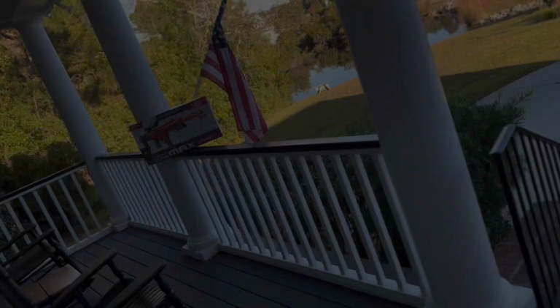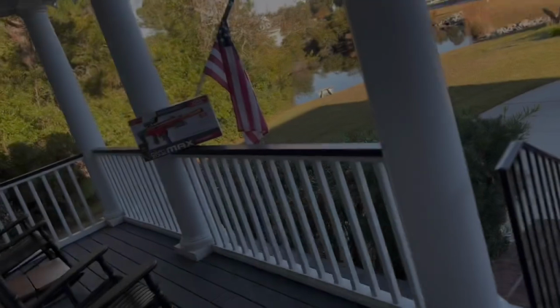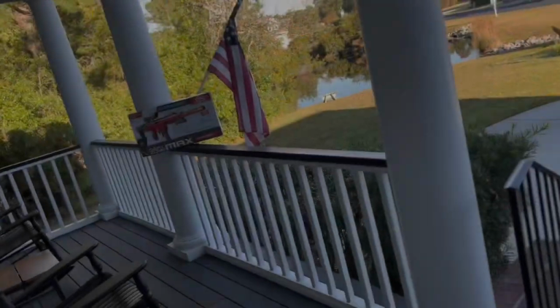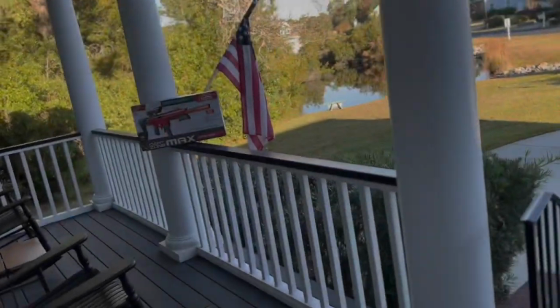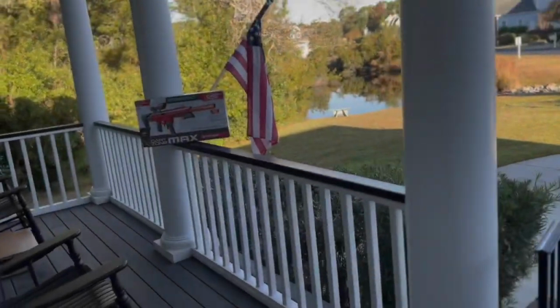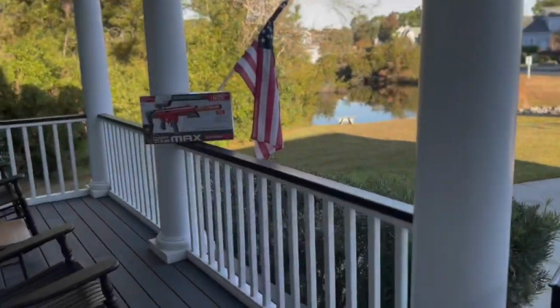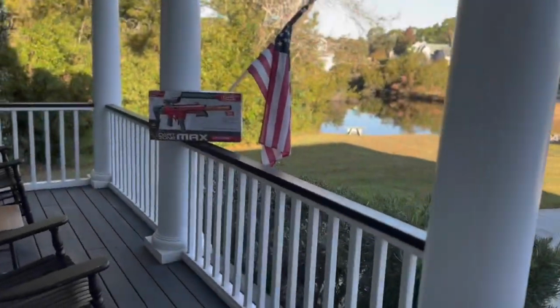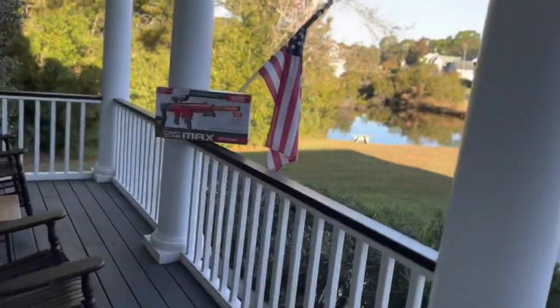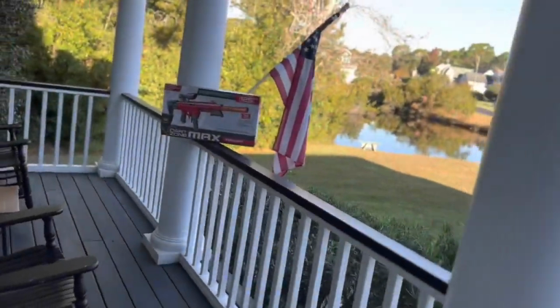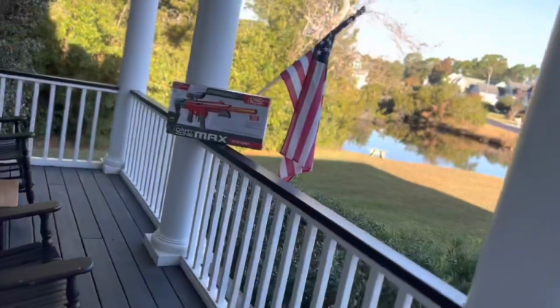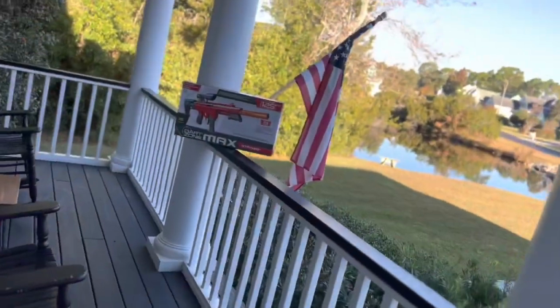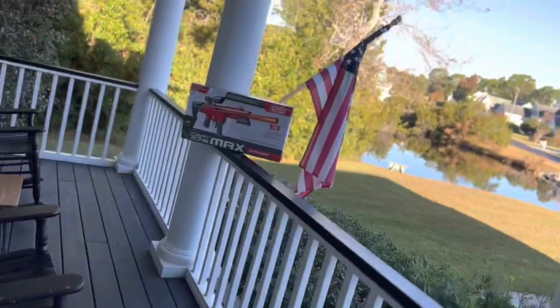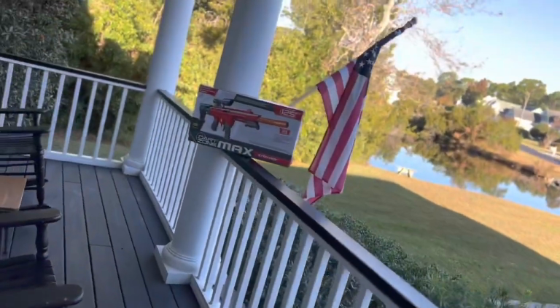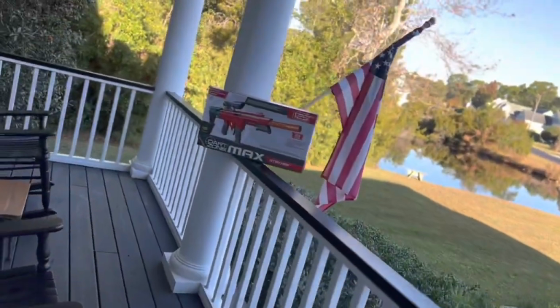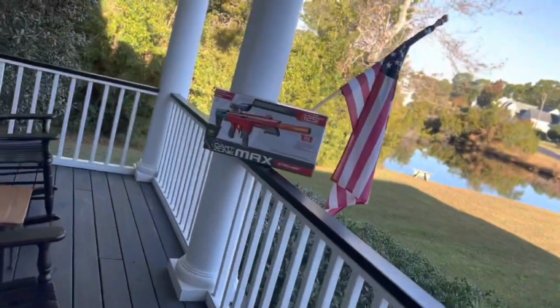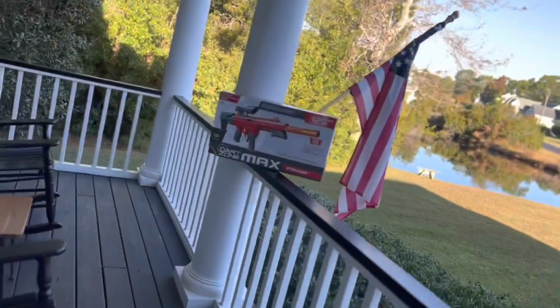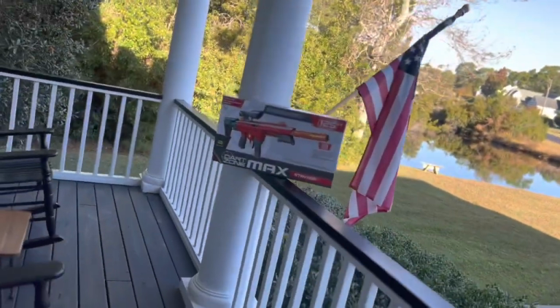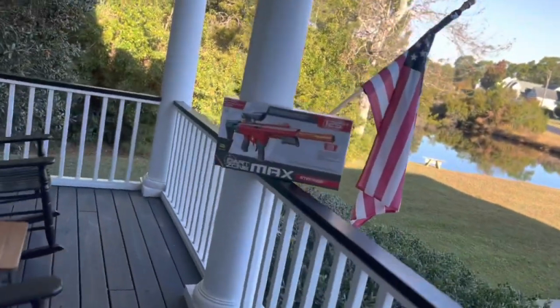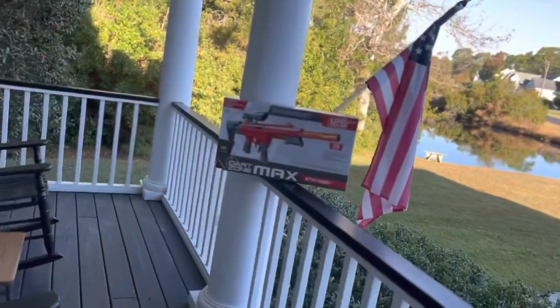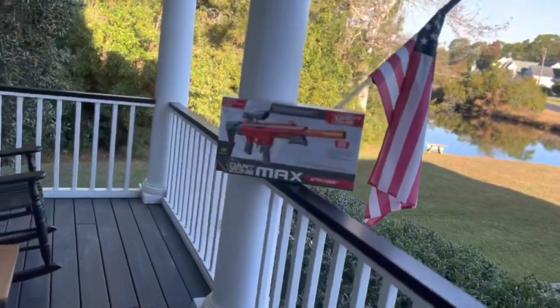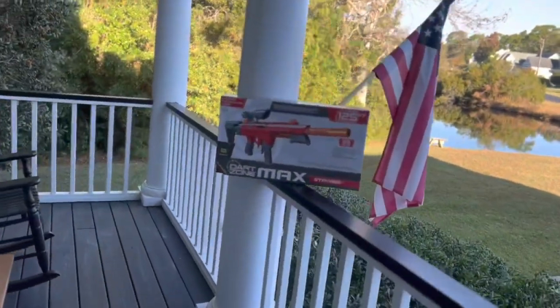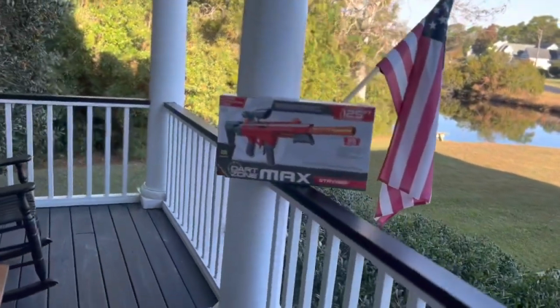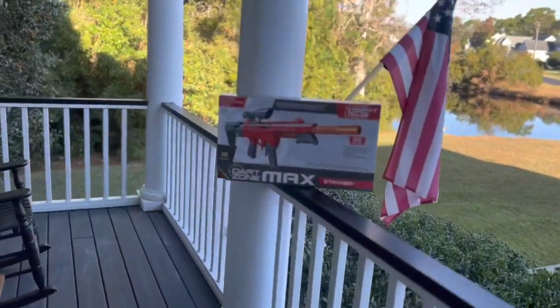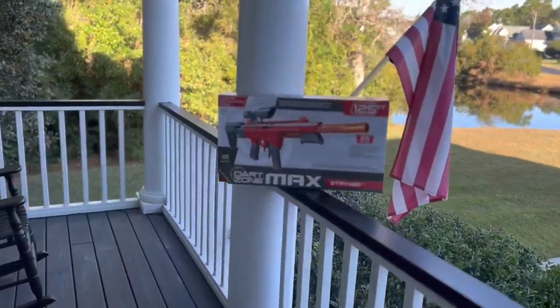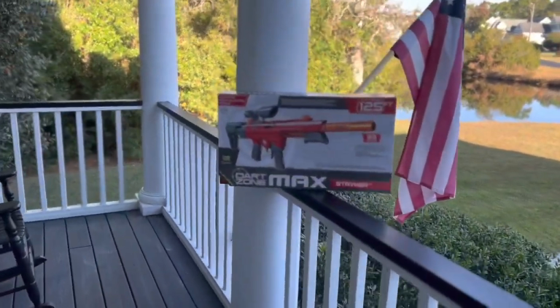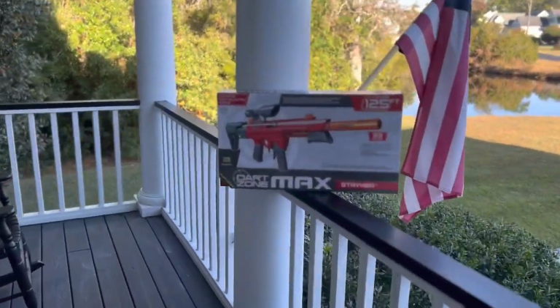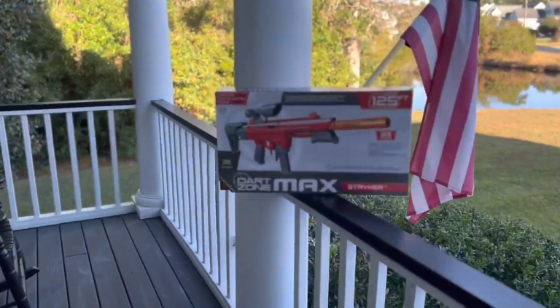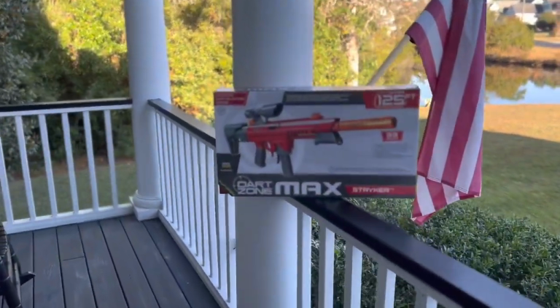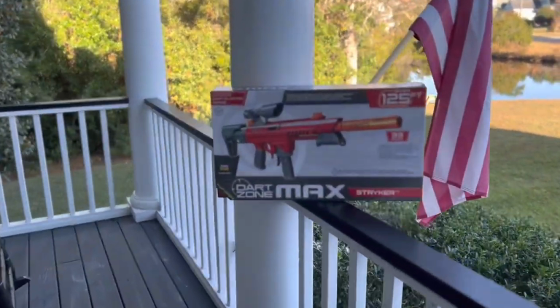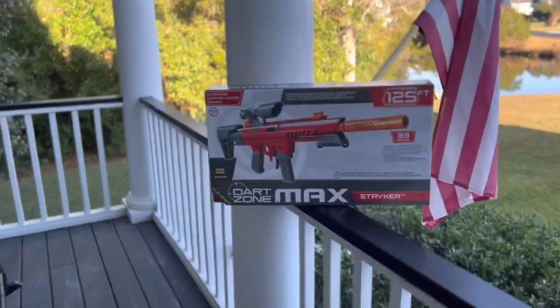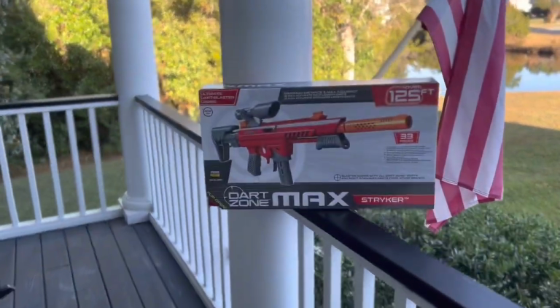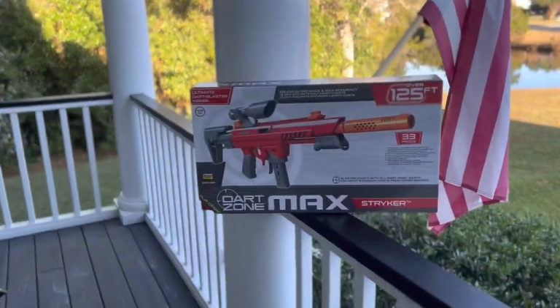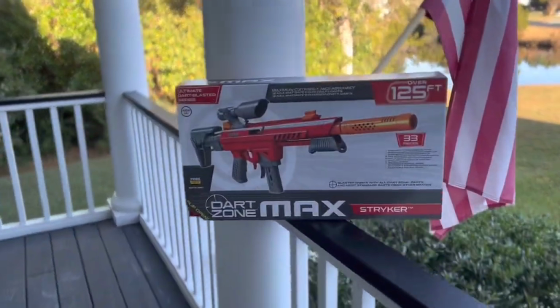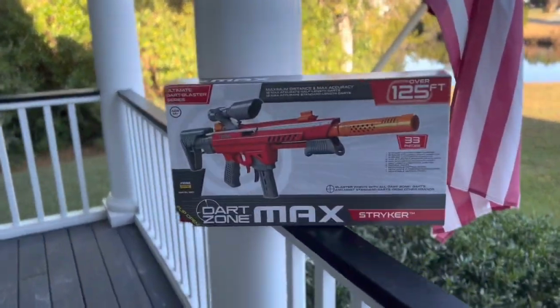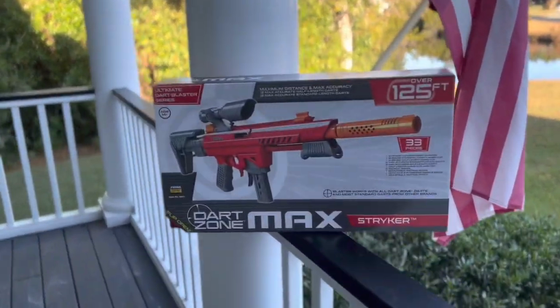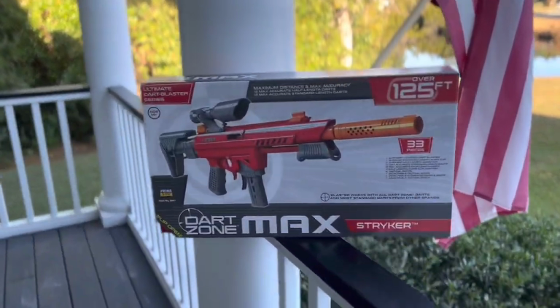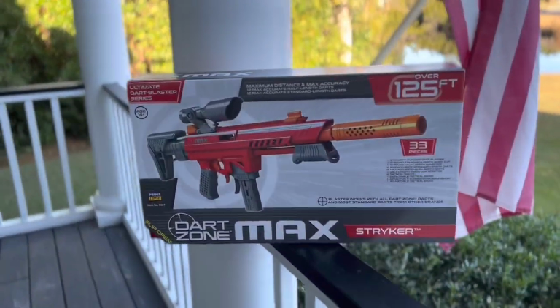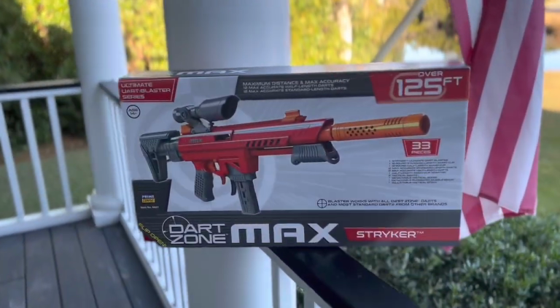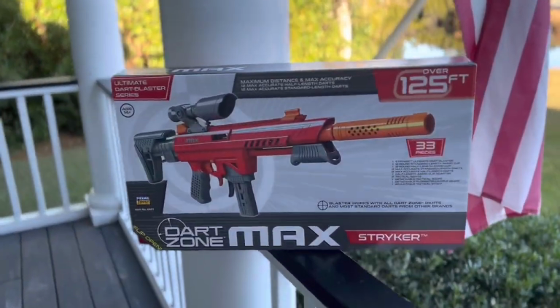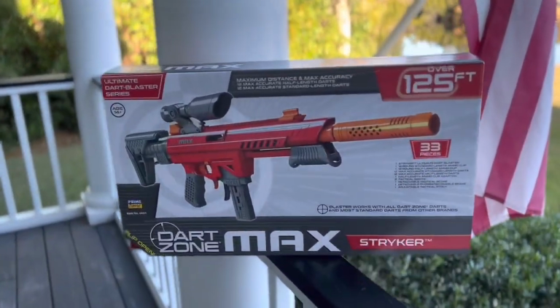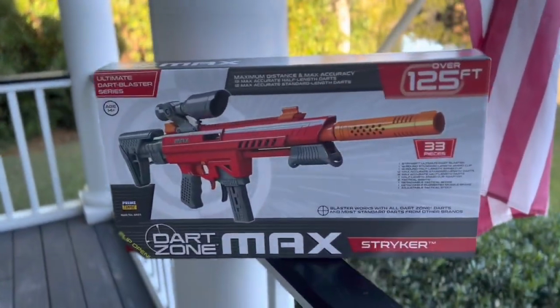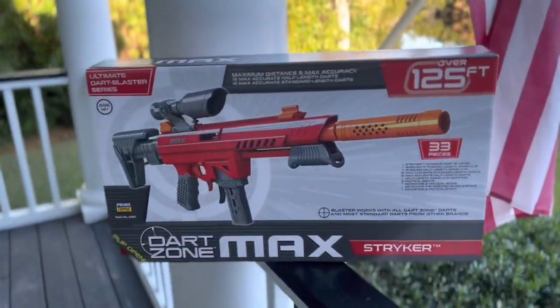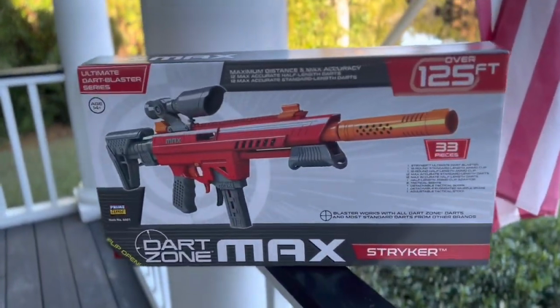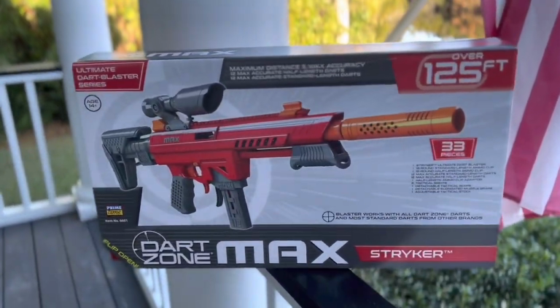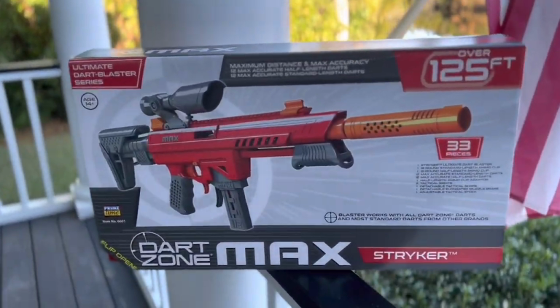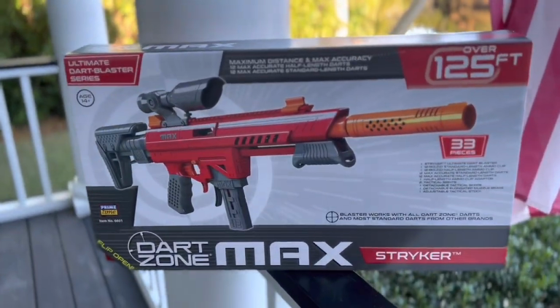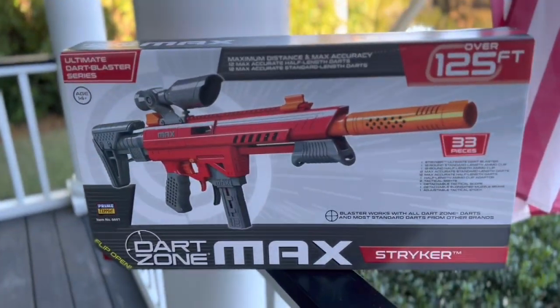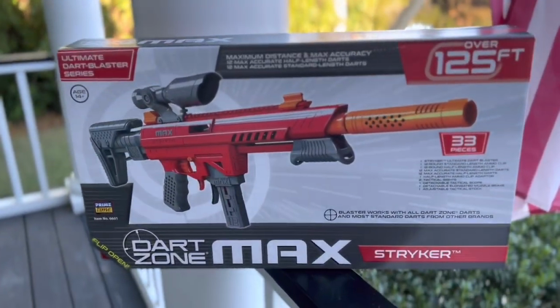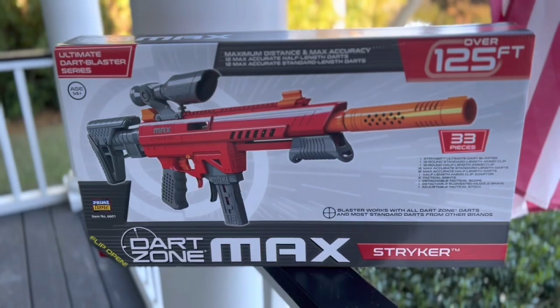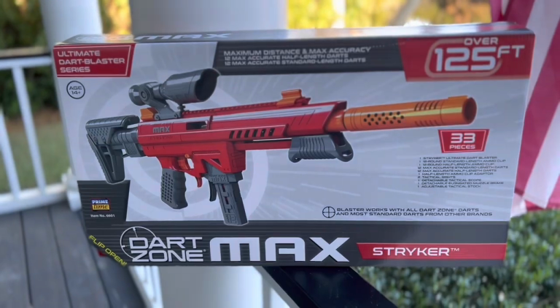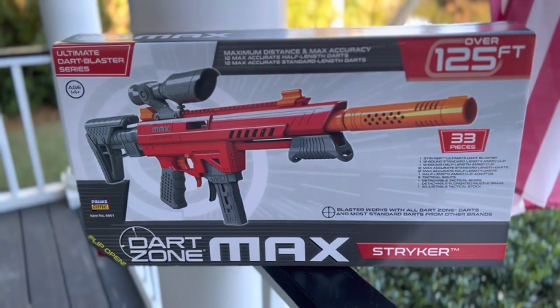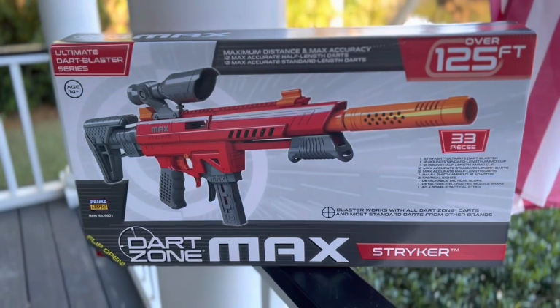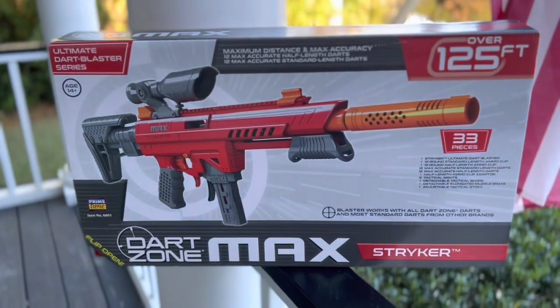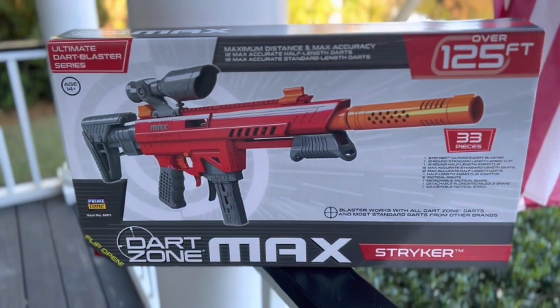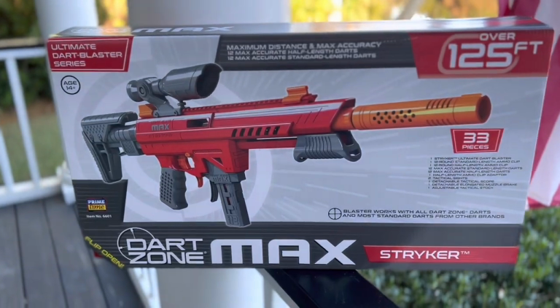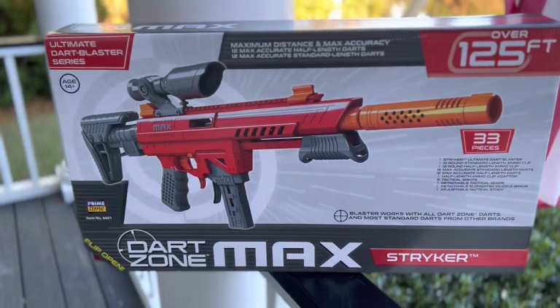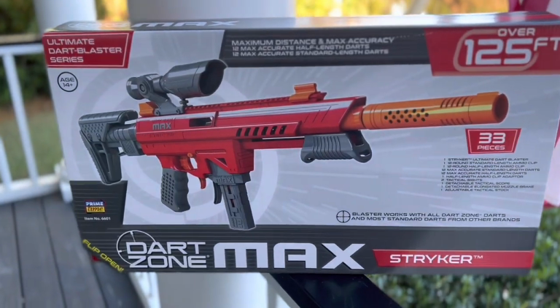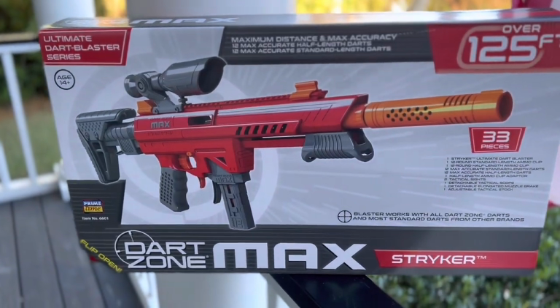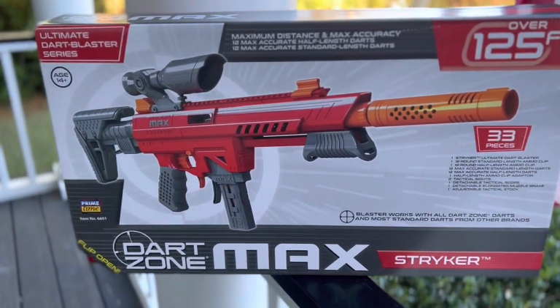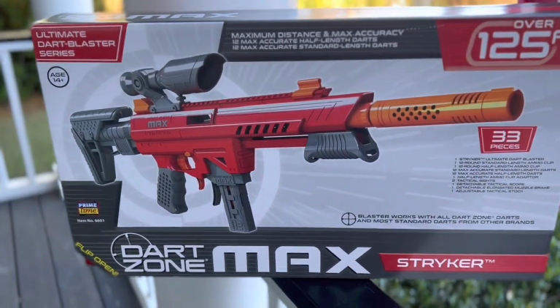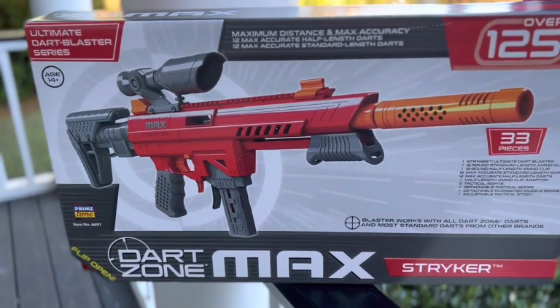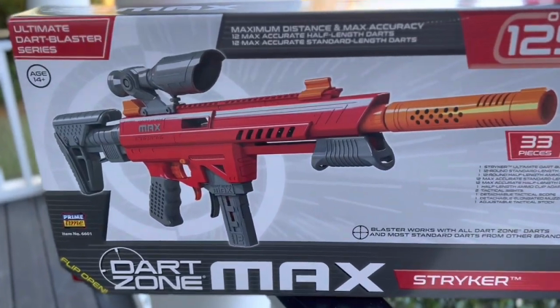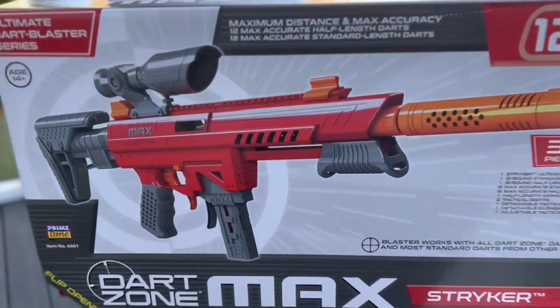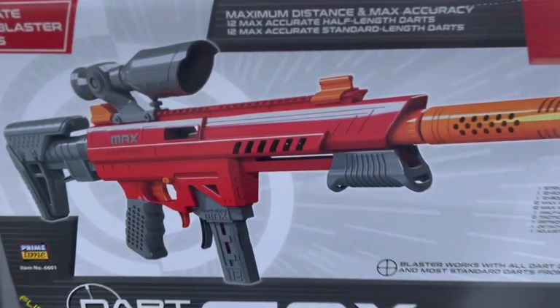Welcome to the CJ Nerf channel where today we're going to review the Dart Zone Max Stryker. Let's get it inside and see what we're working with.